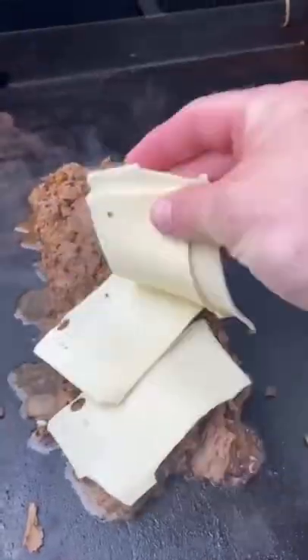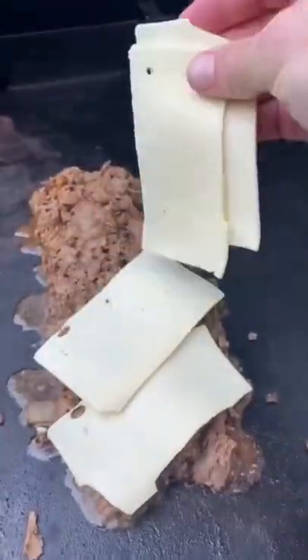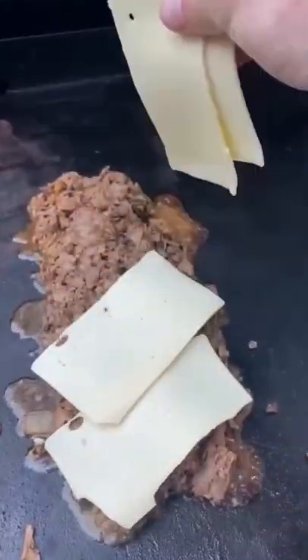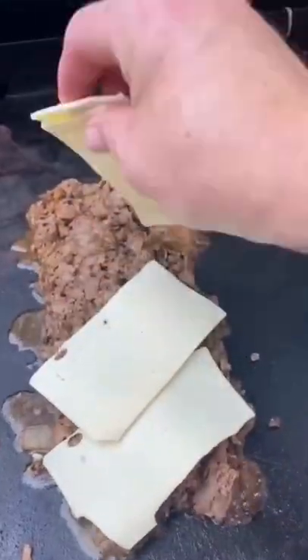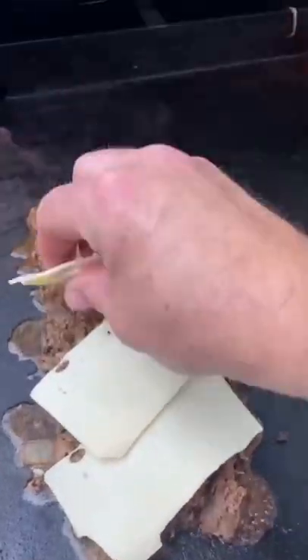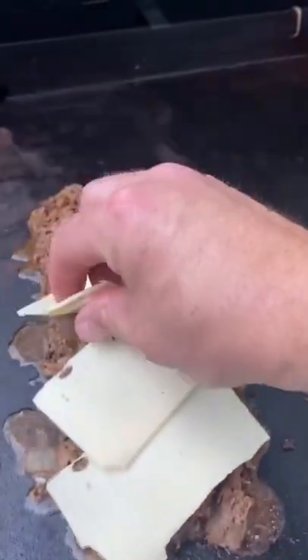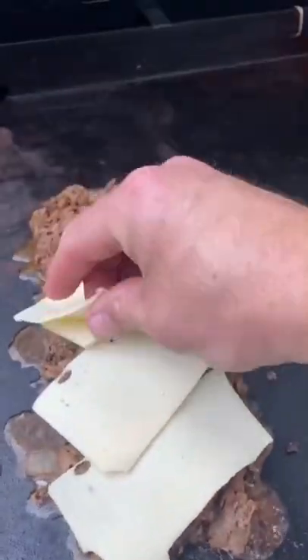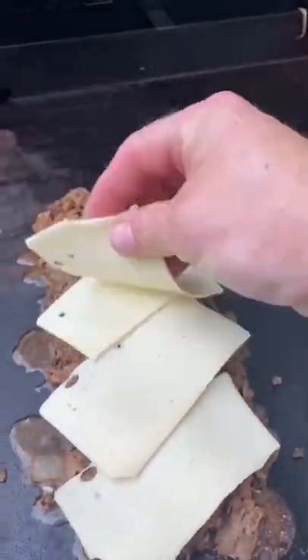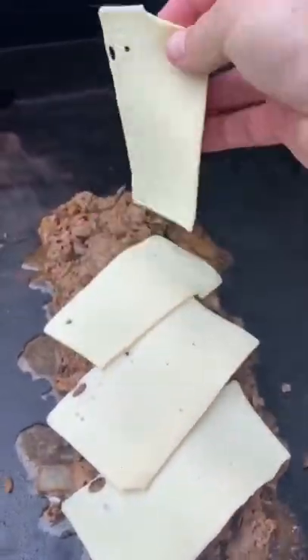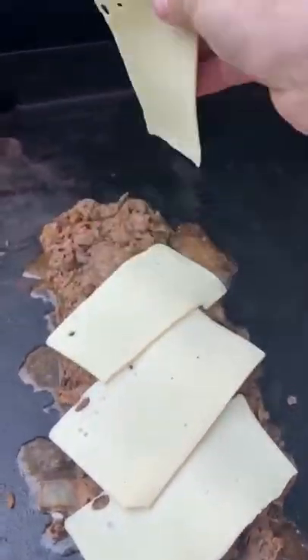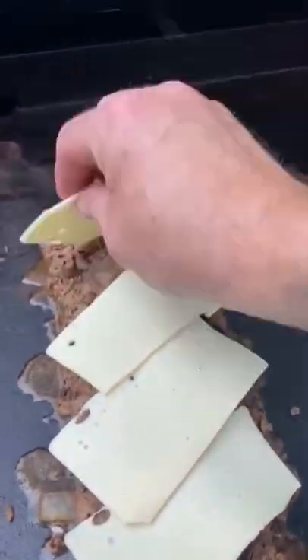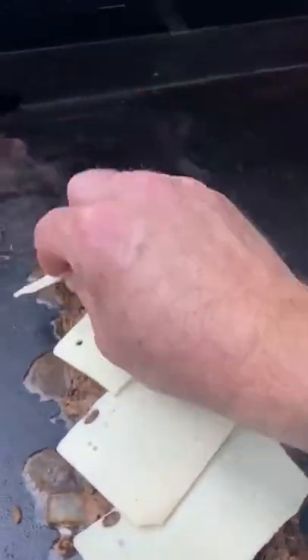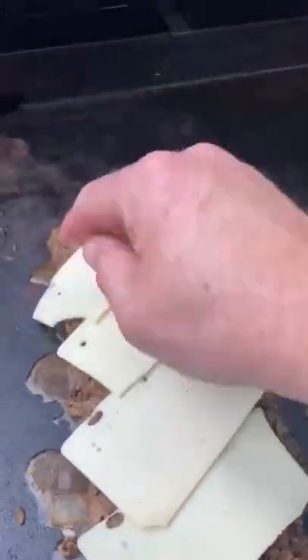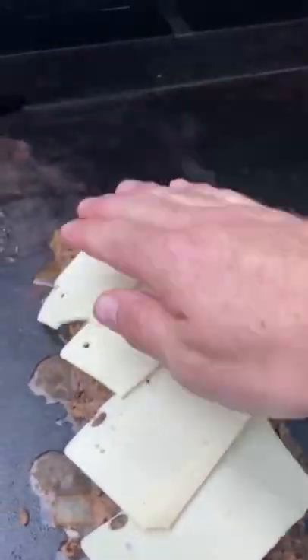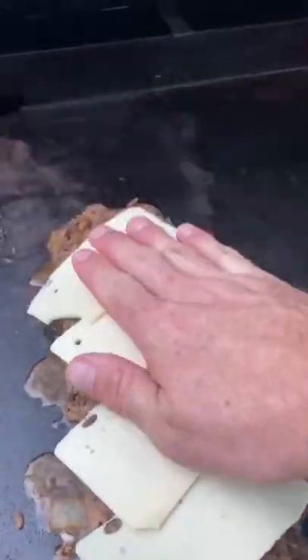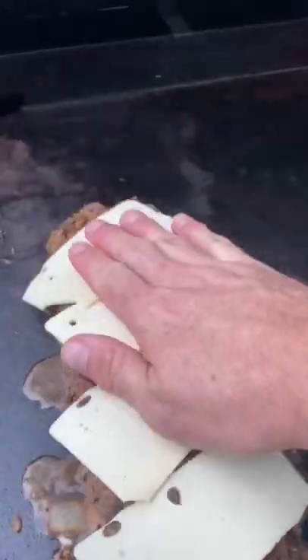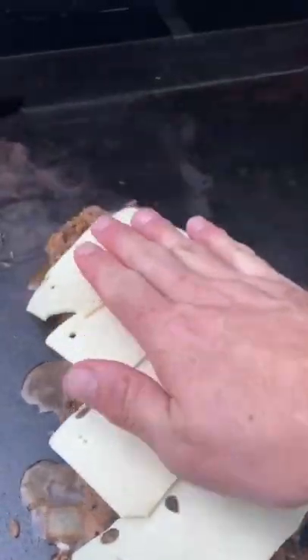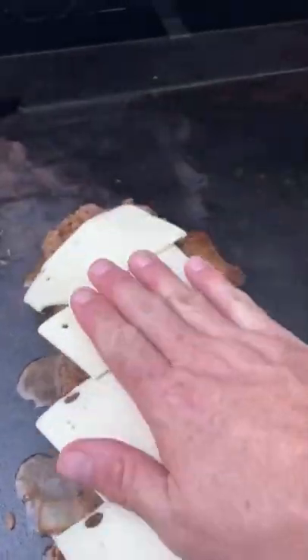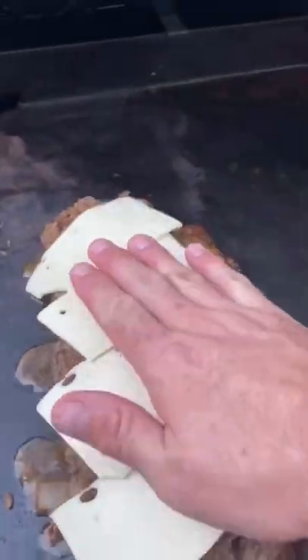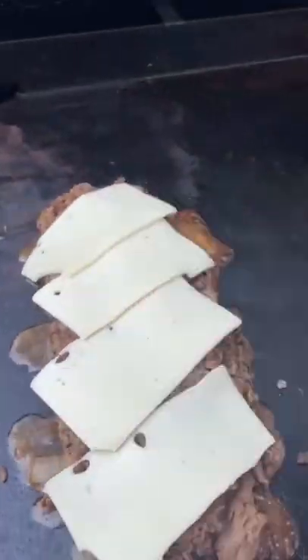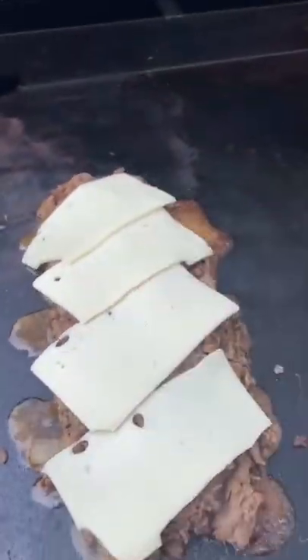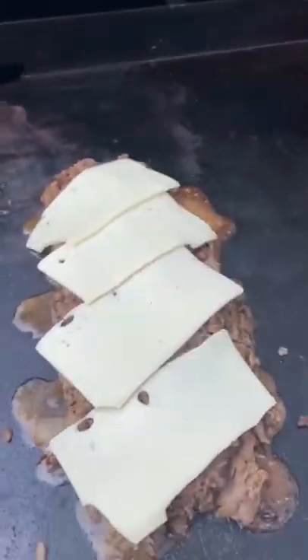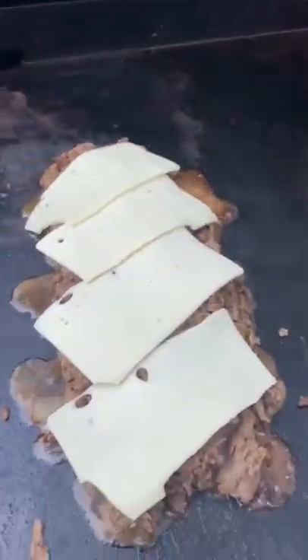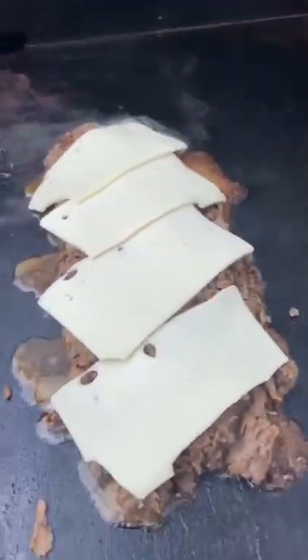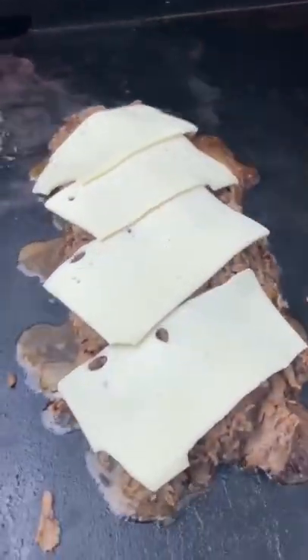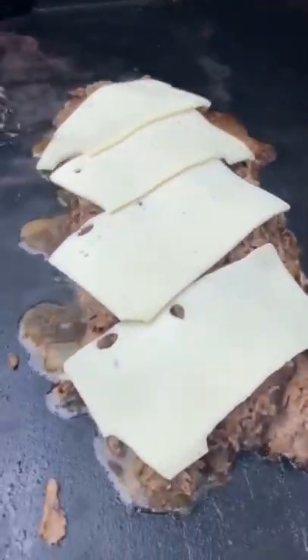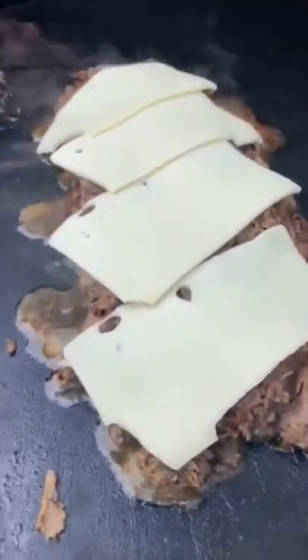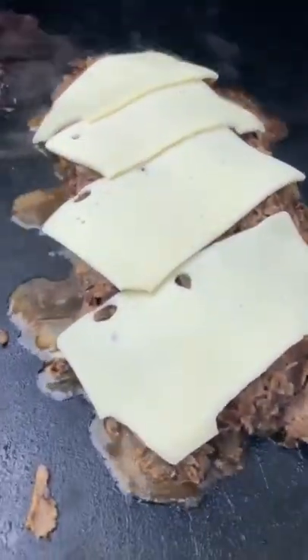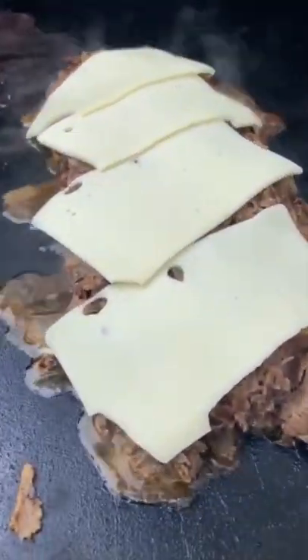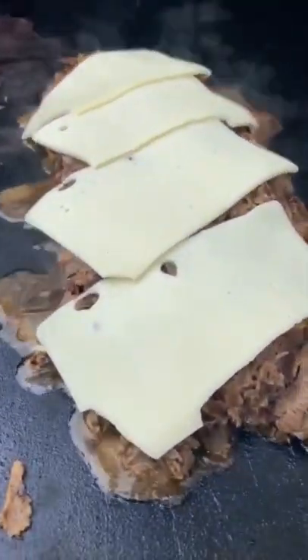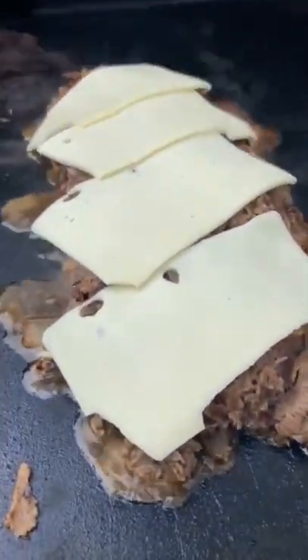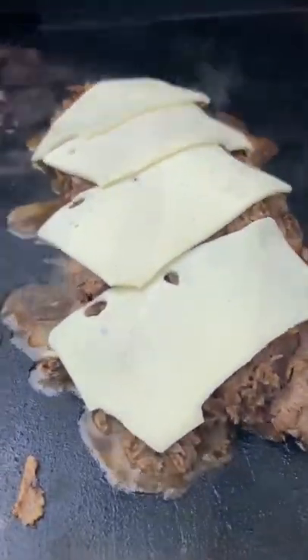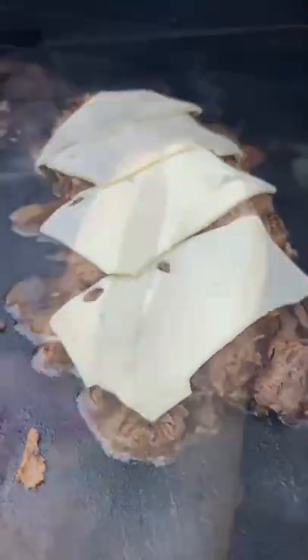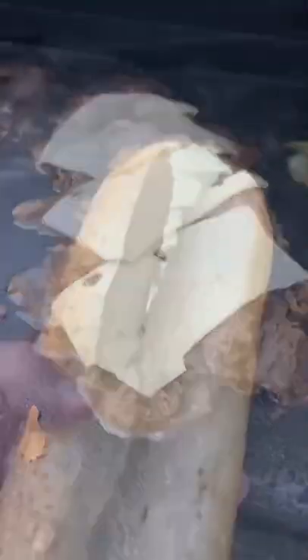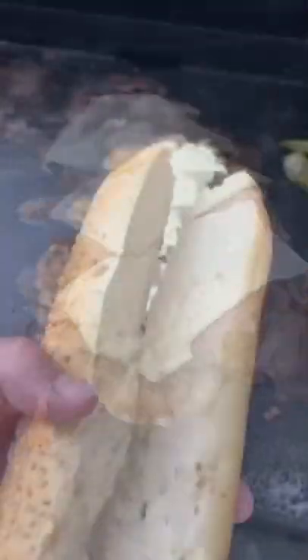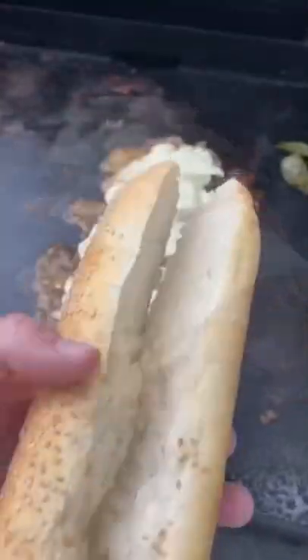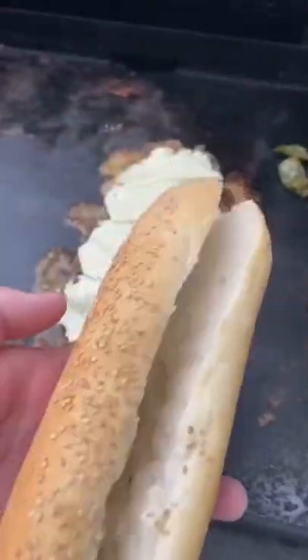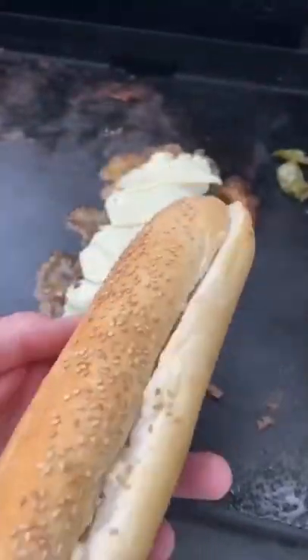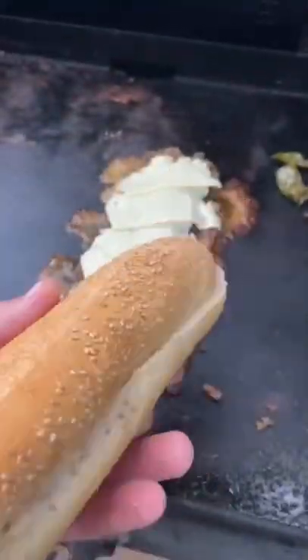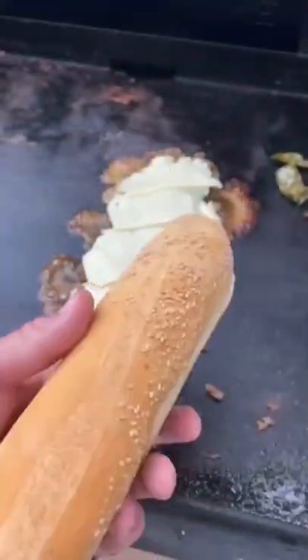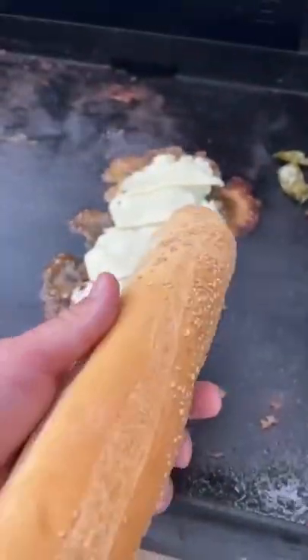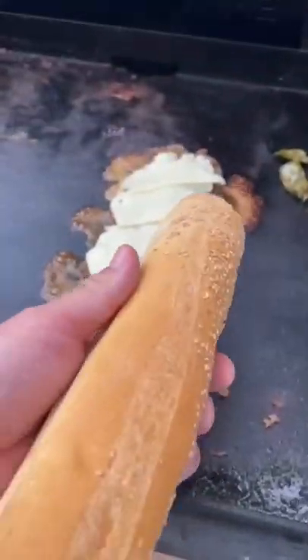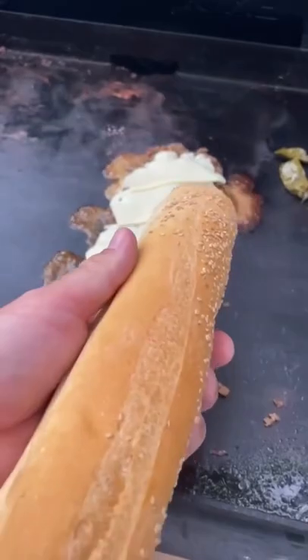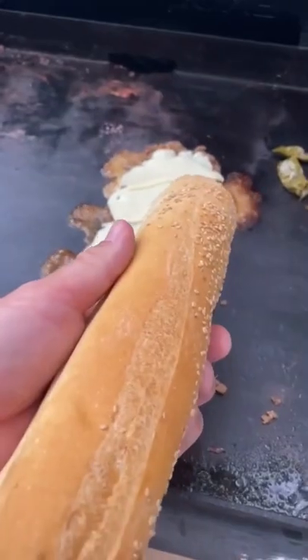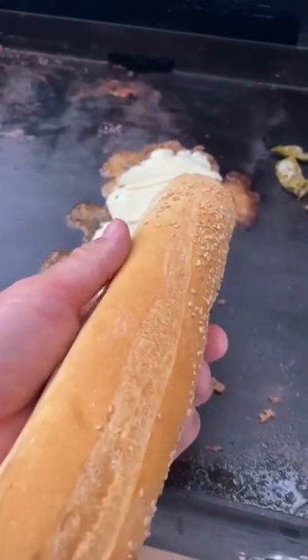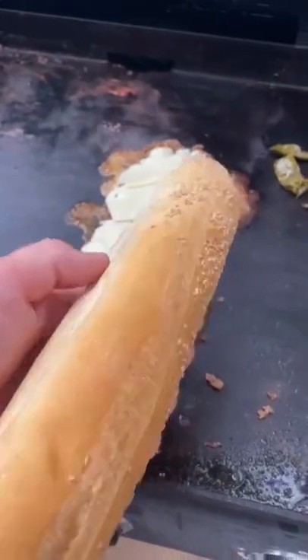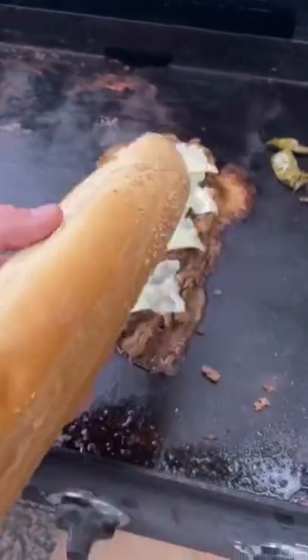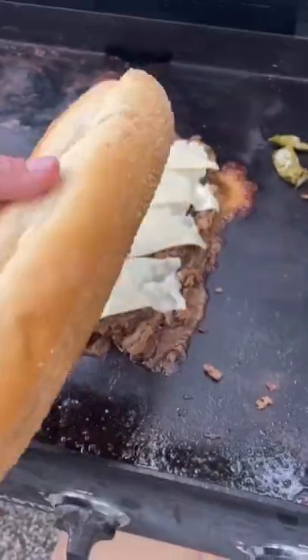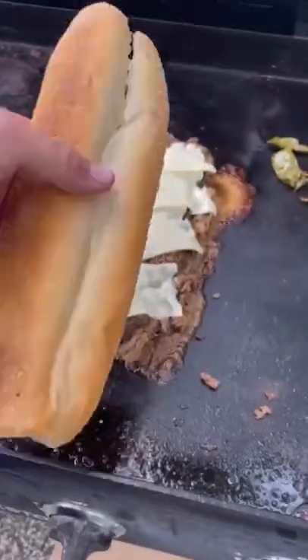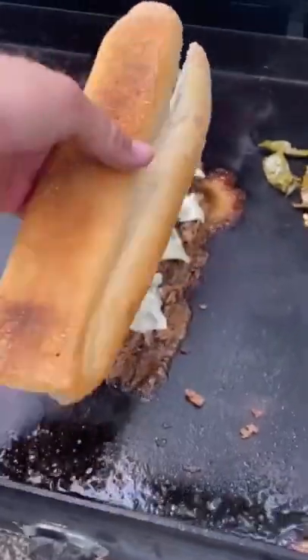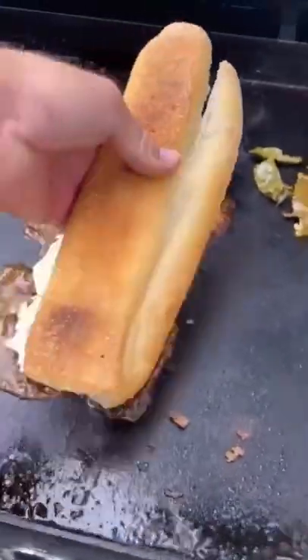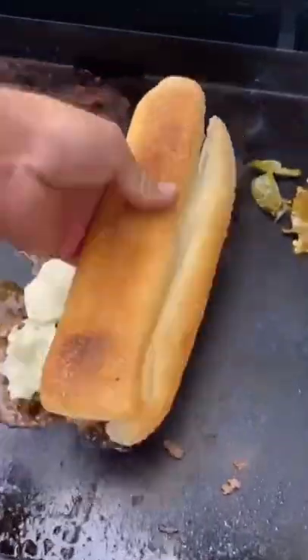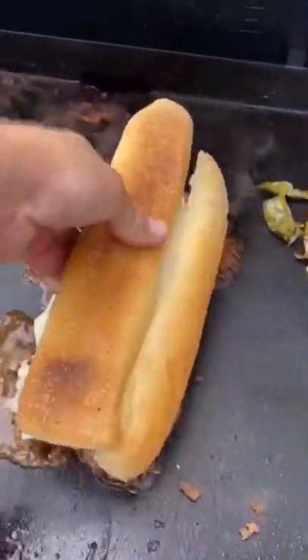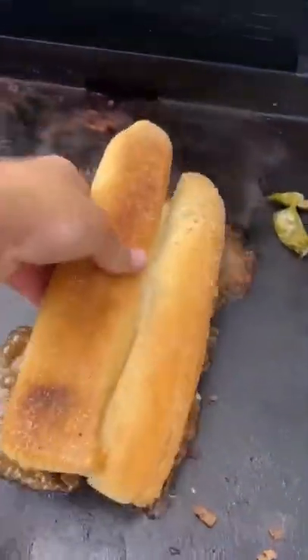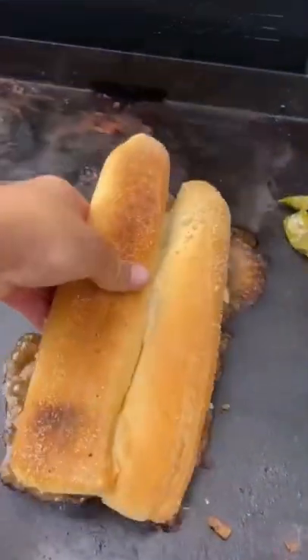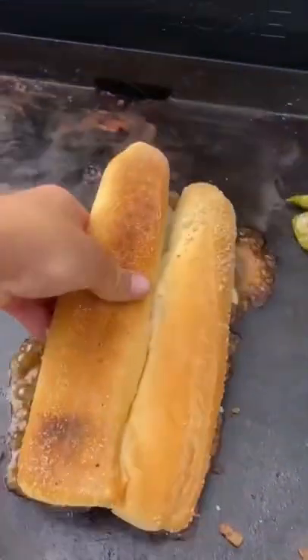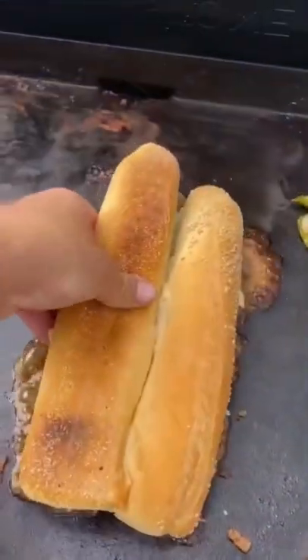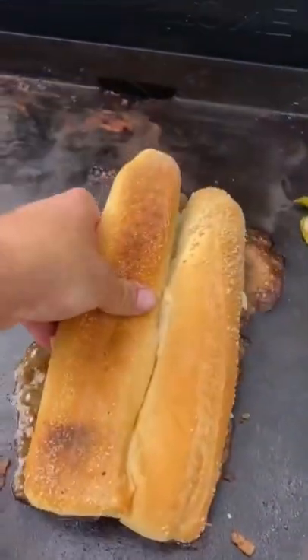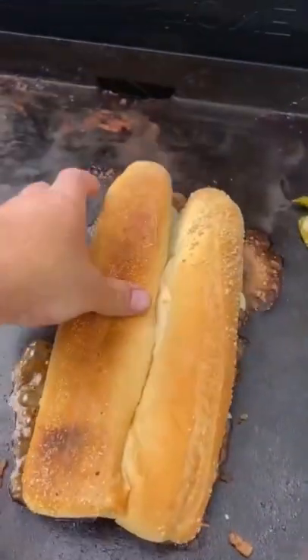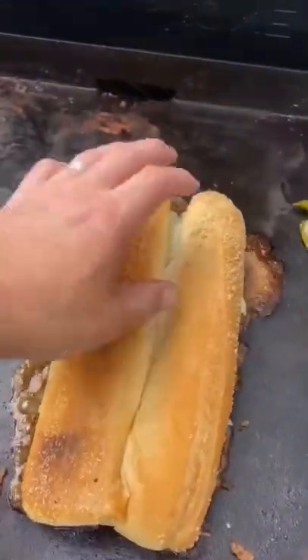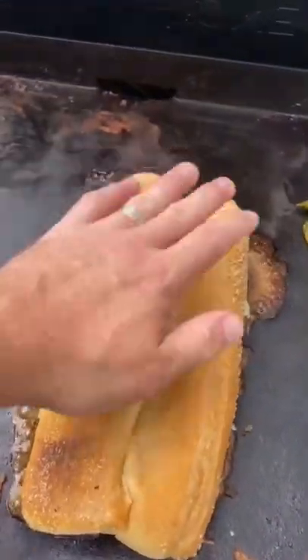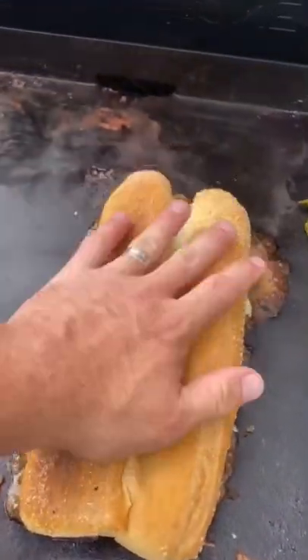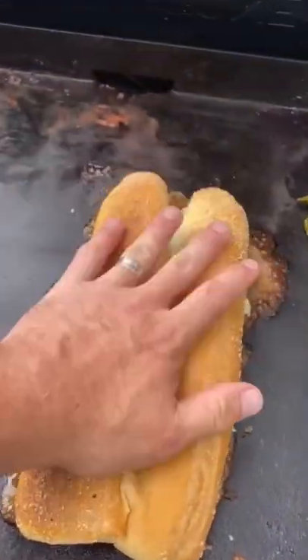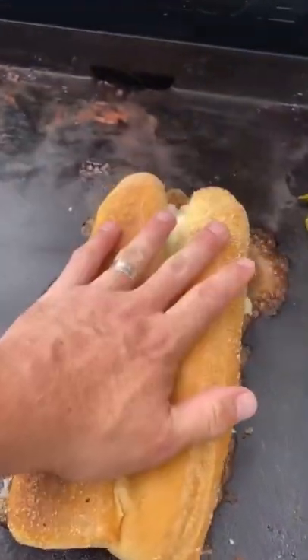Listen, do what you want — provolone, cheese whiz — but Cooper Sharp is where it's at. Slap that bun right on top to get it nice and warm.